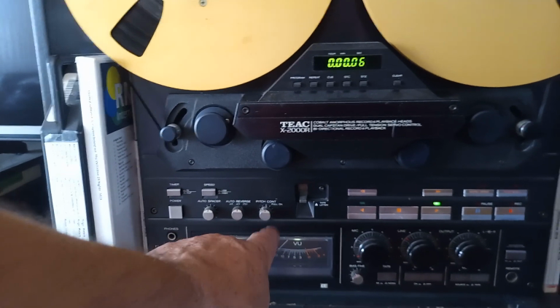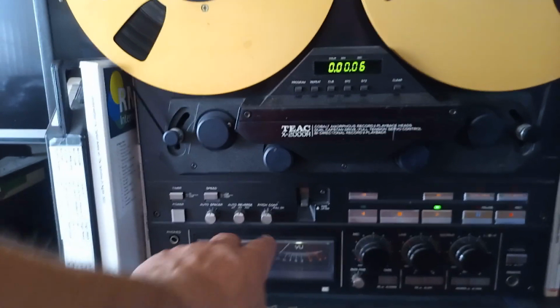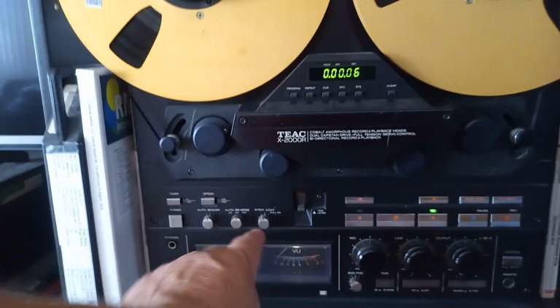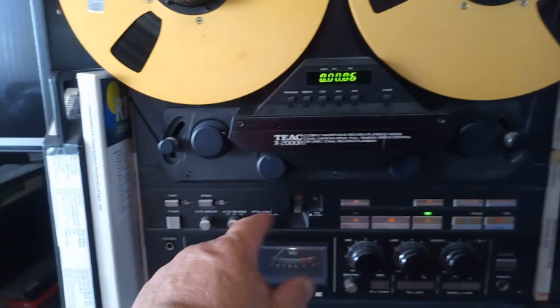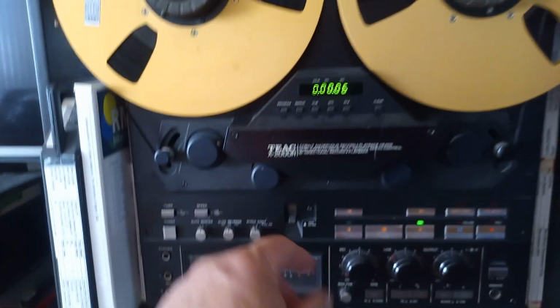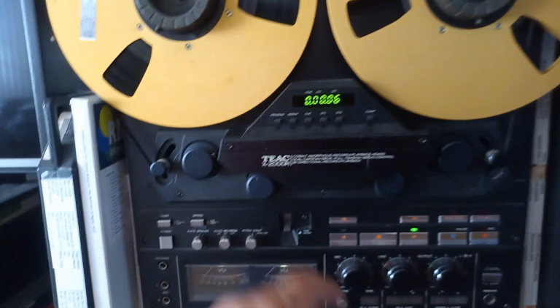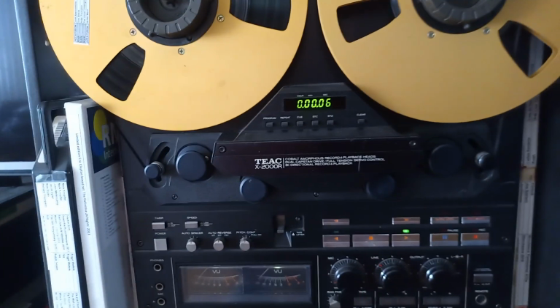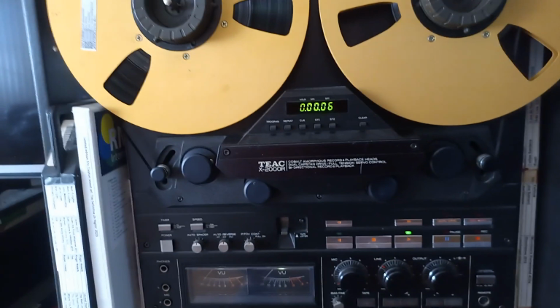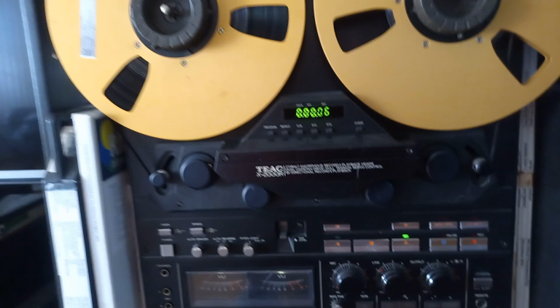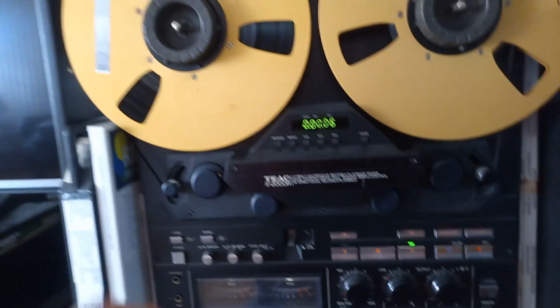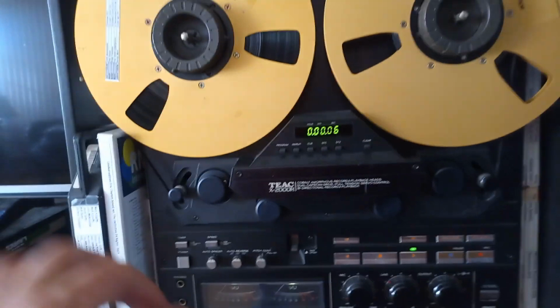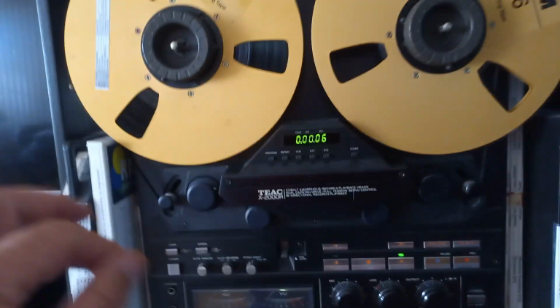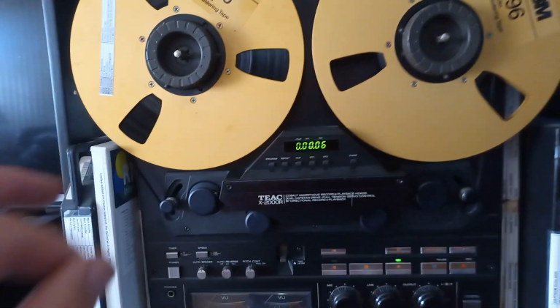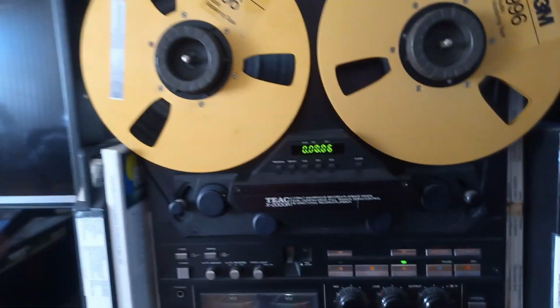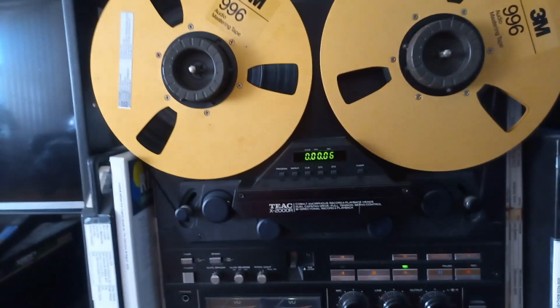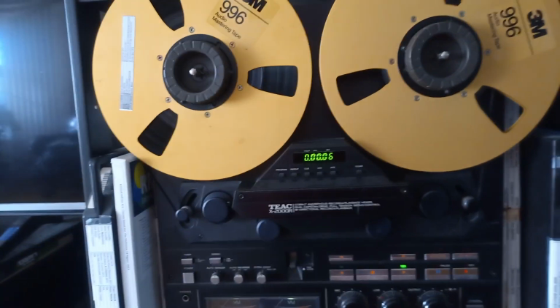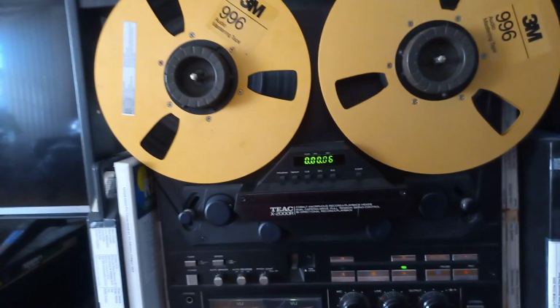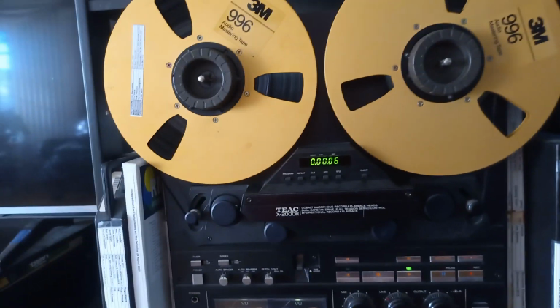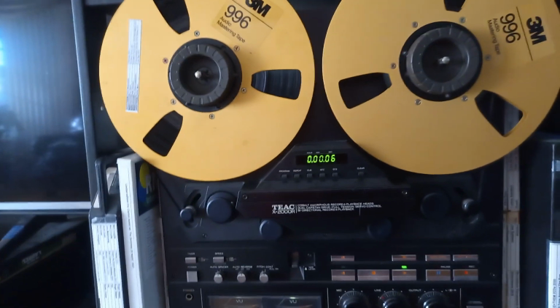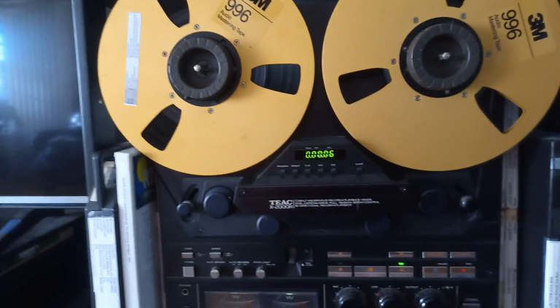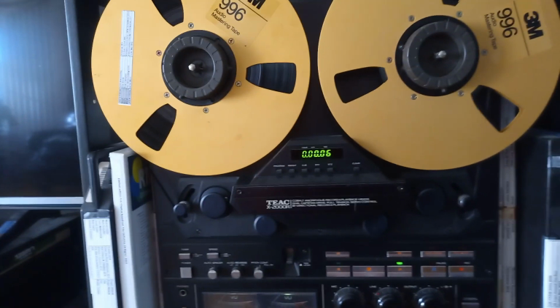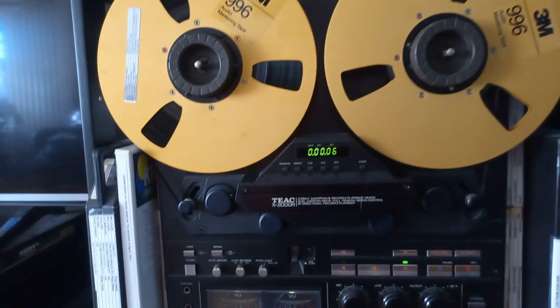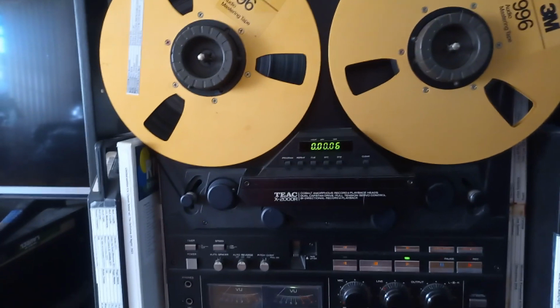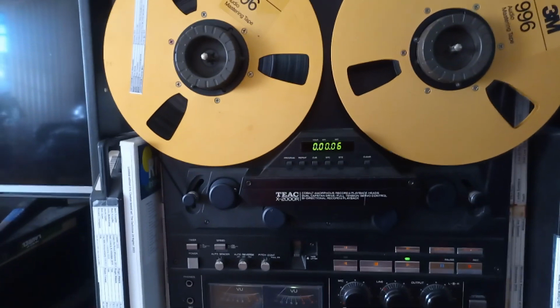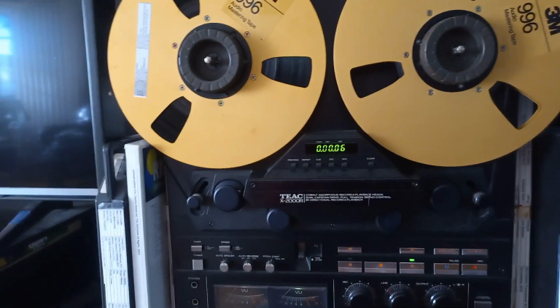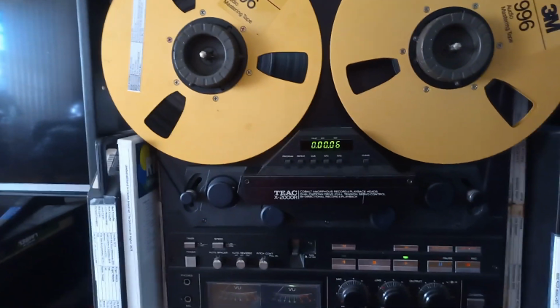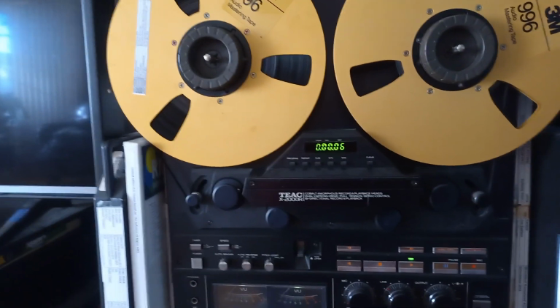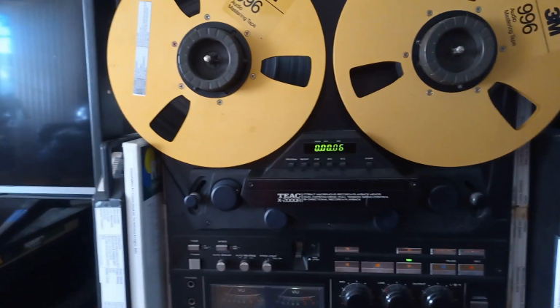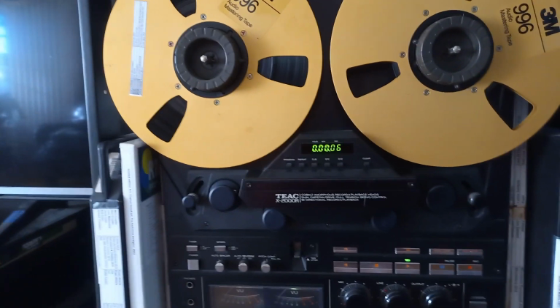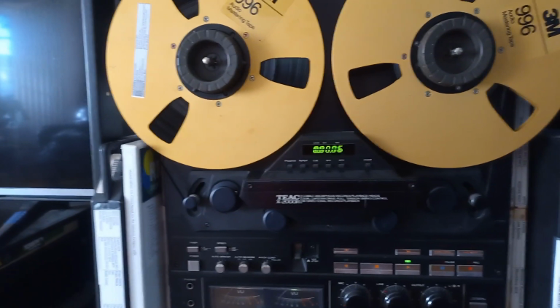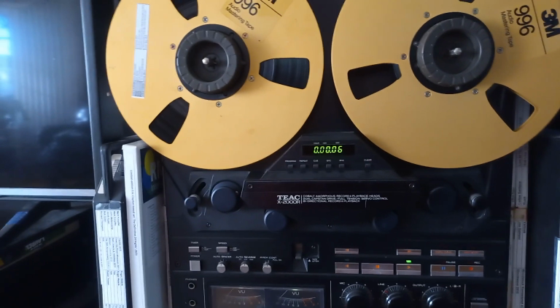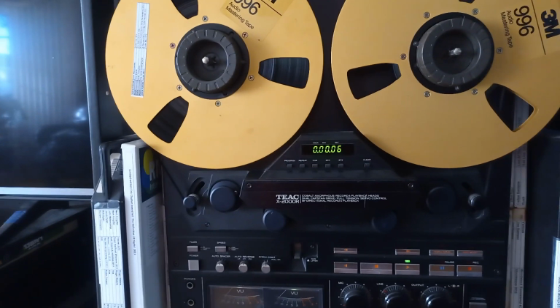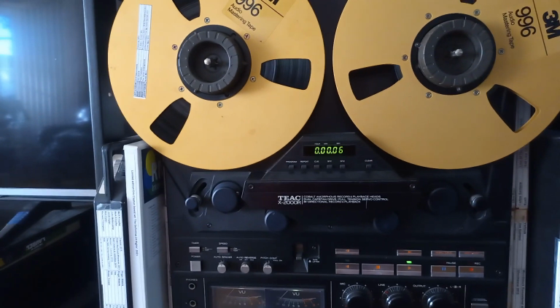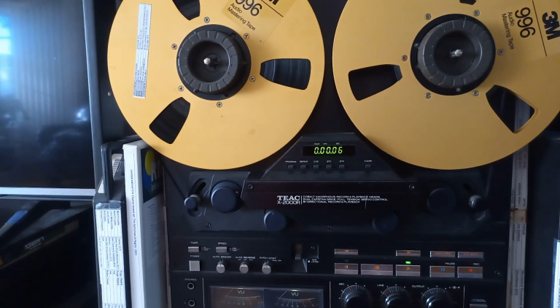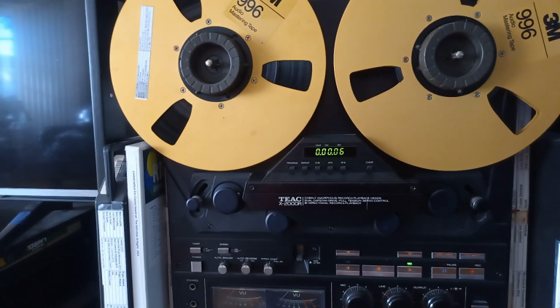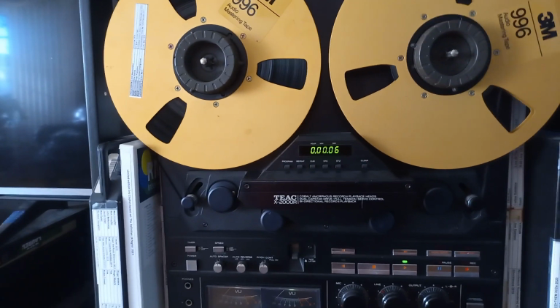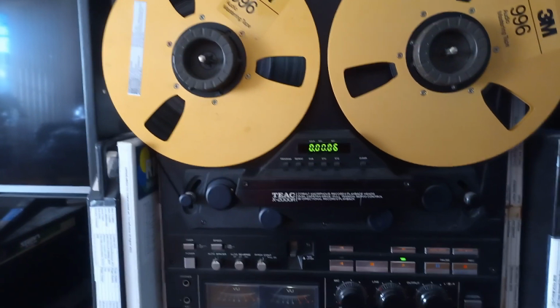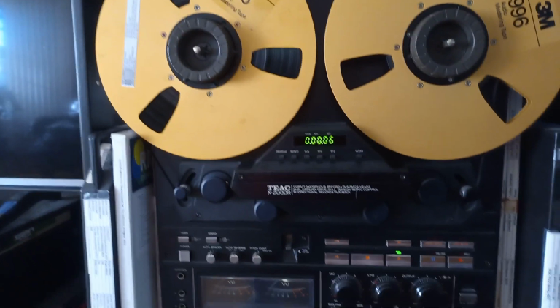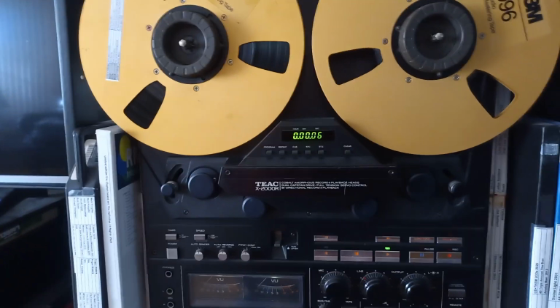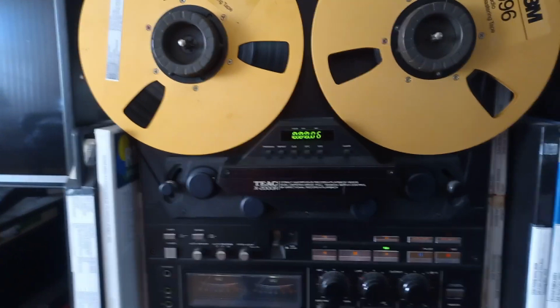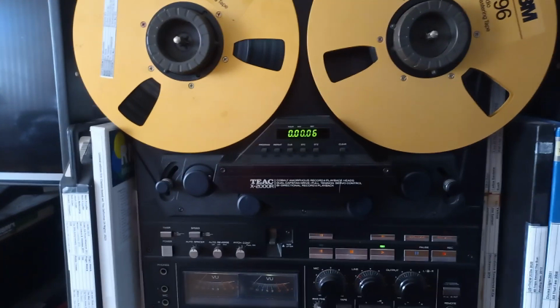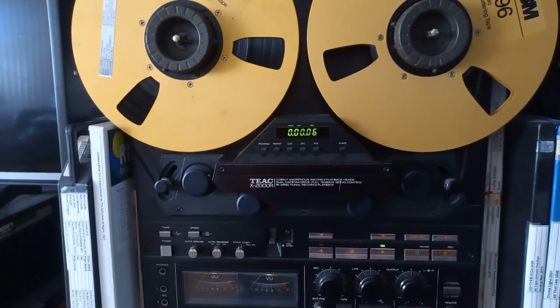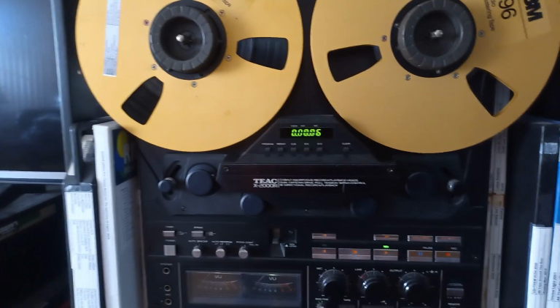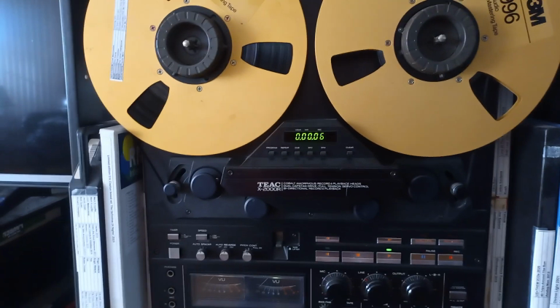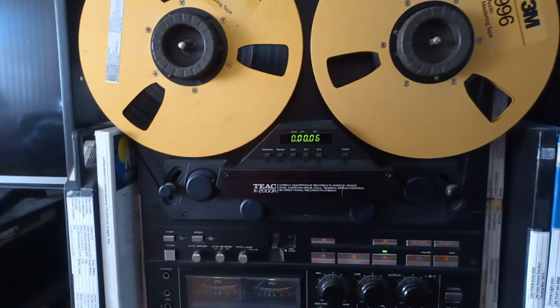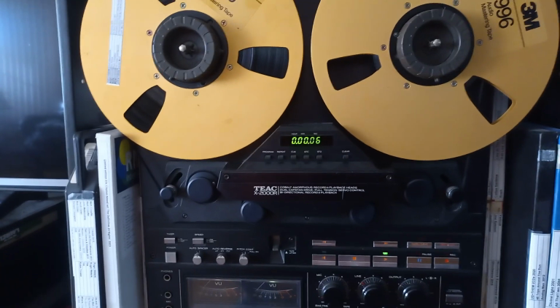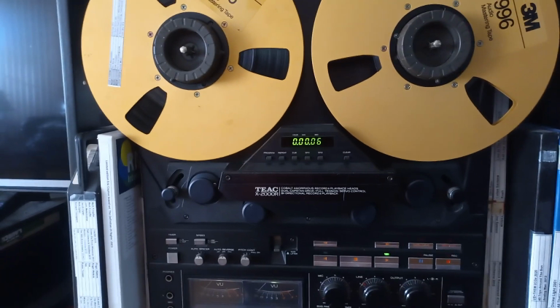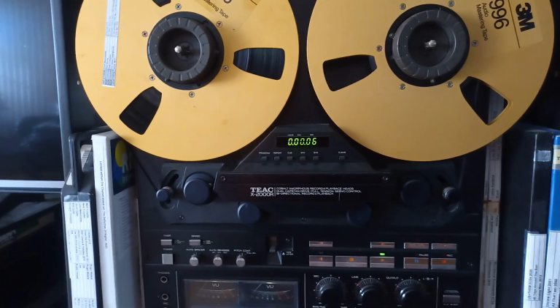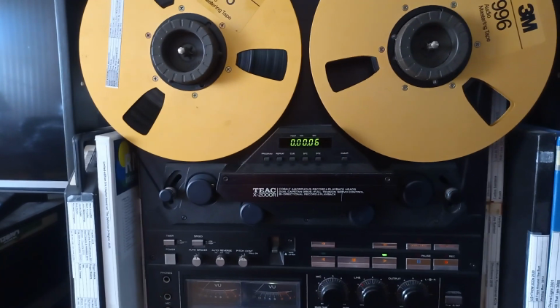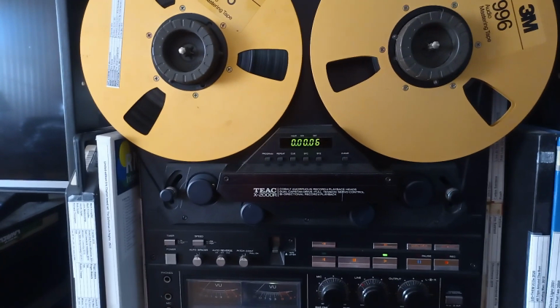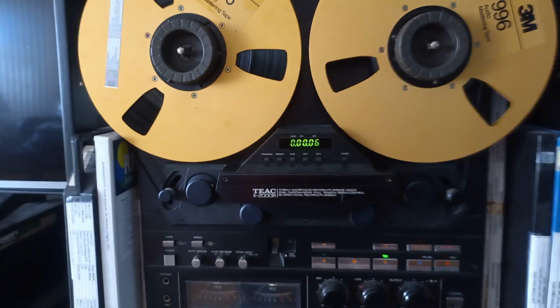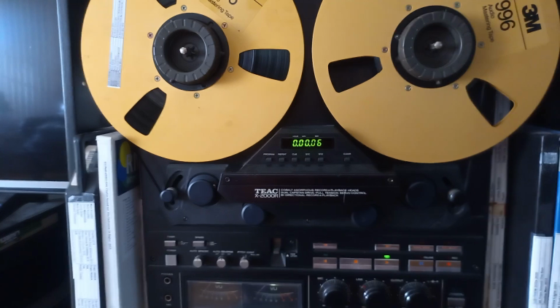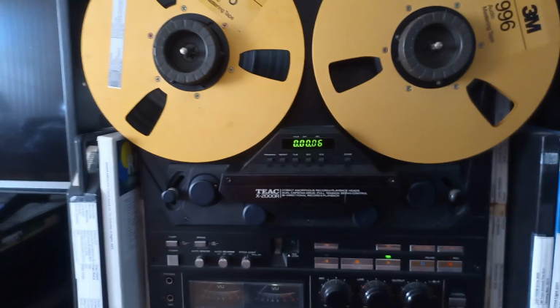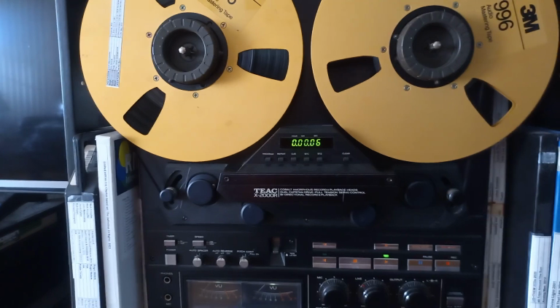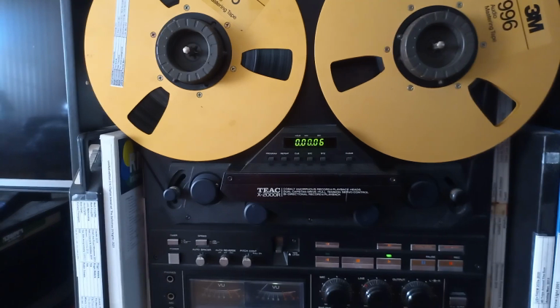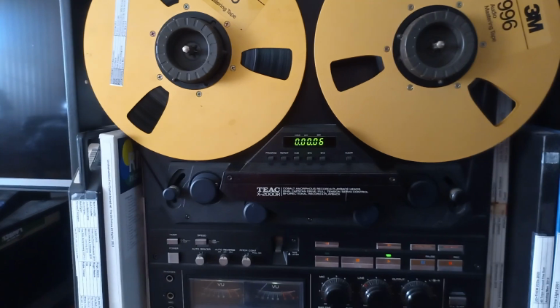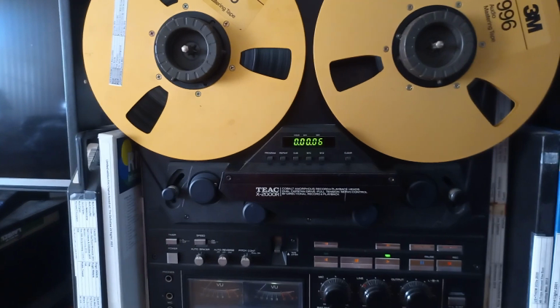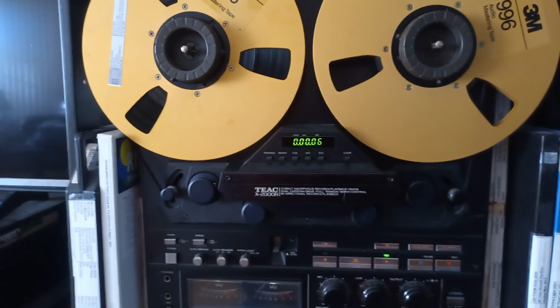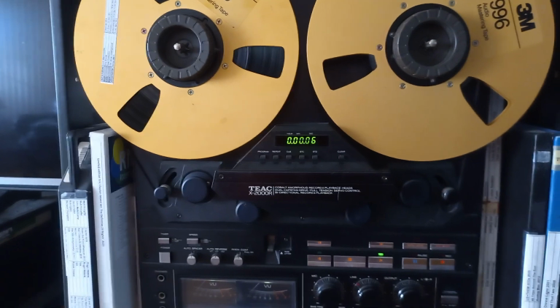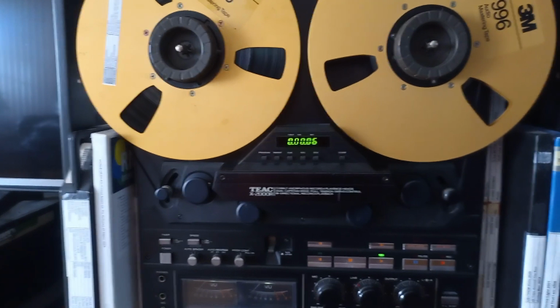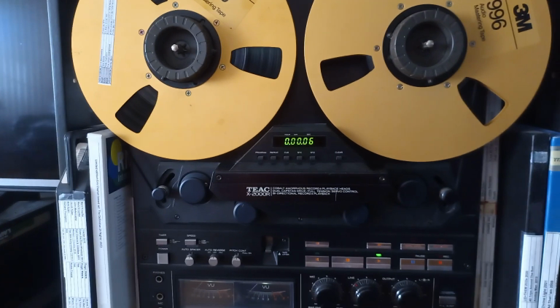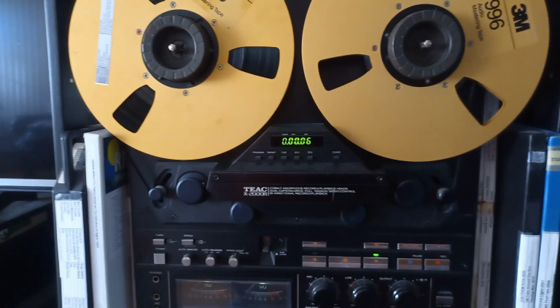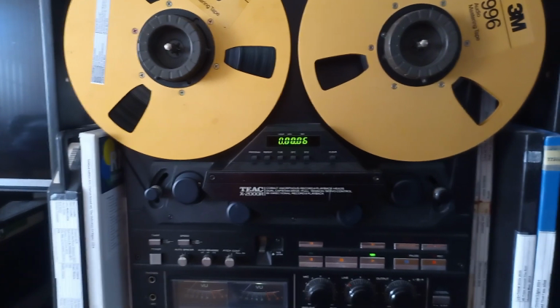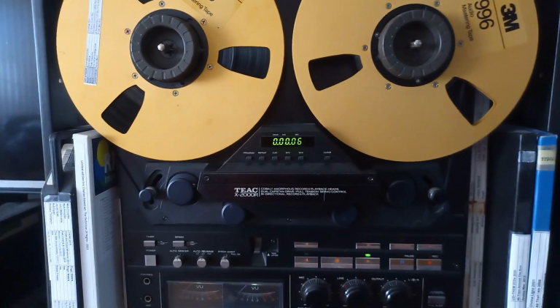You can change slightly the speed up and down. It operates at three and three quarter and seven and a half inch.